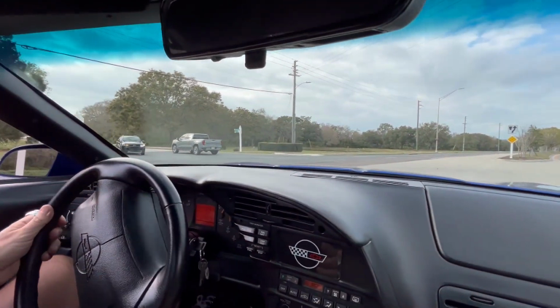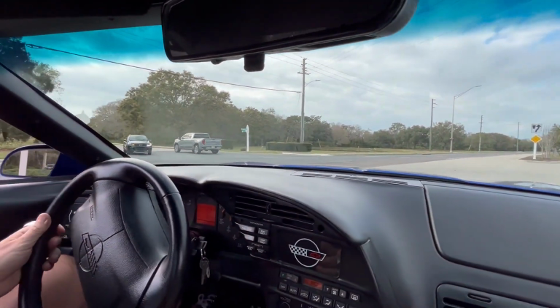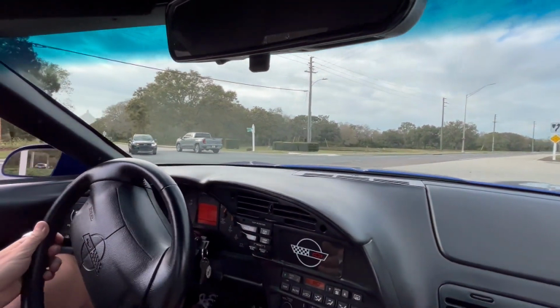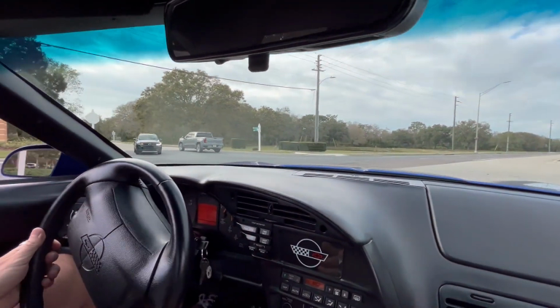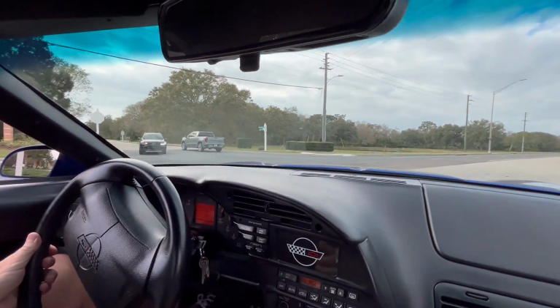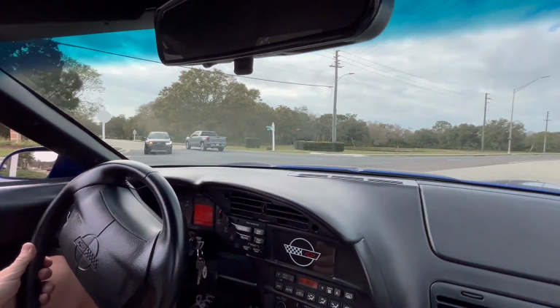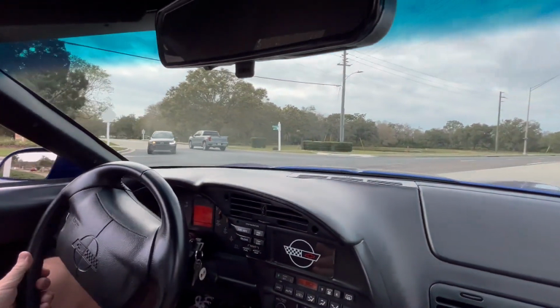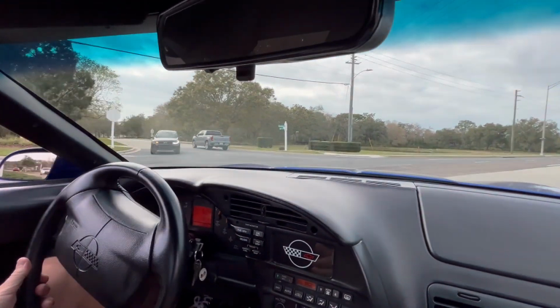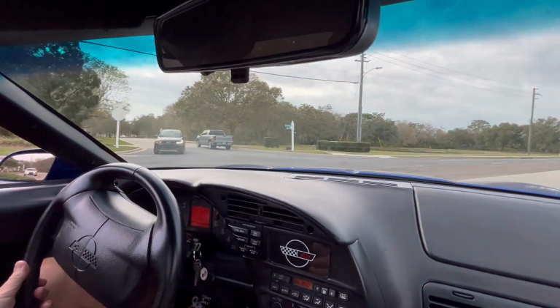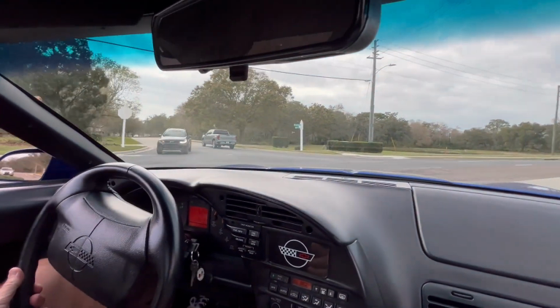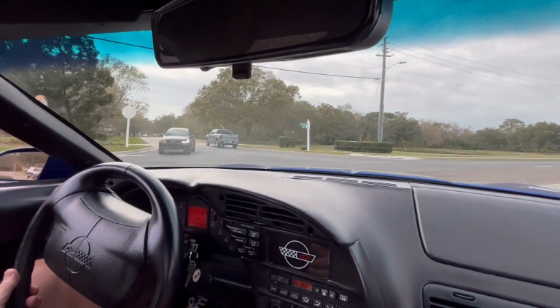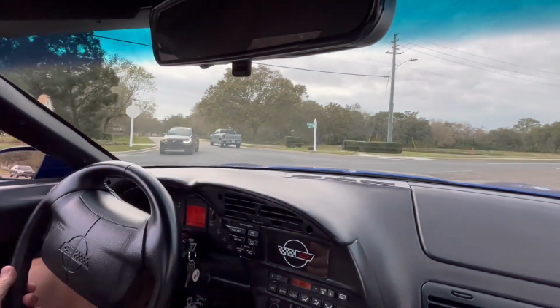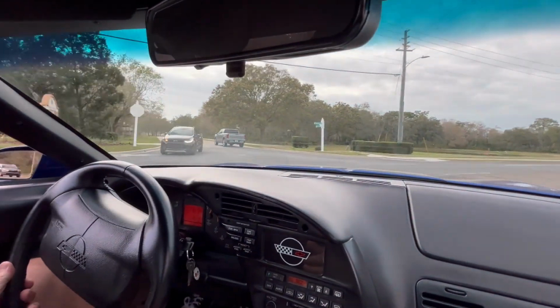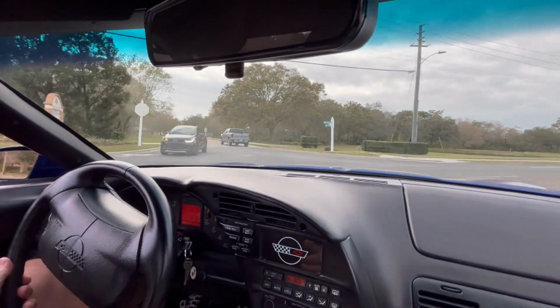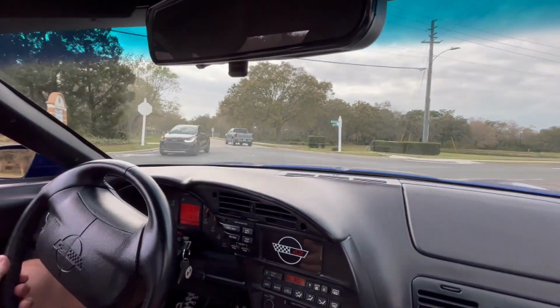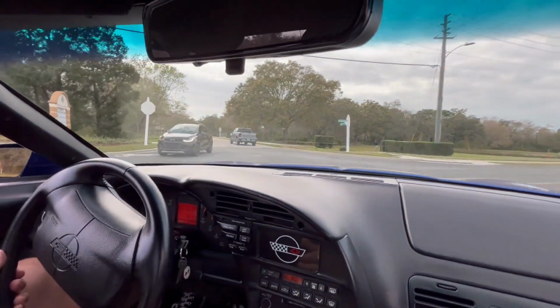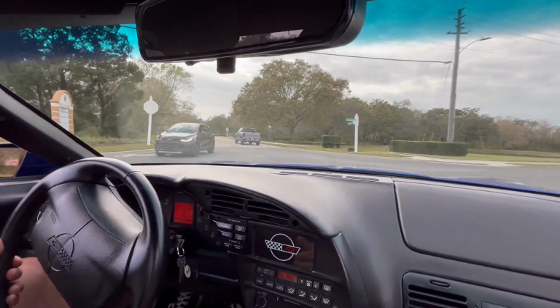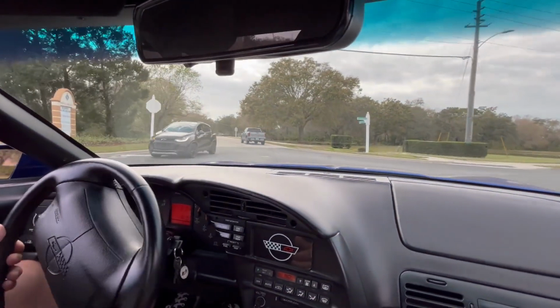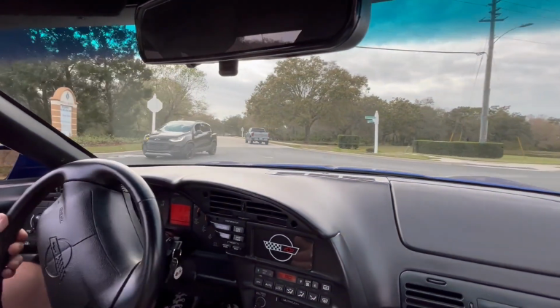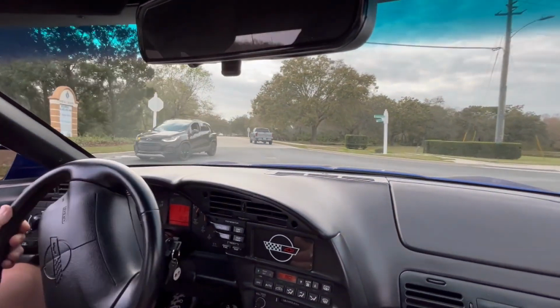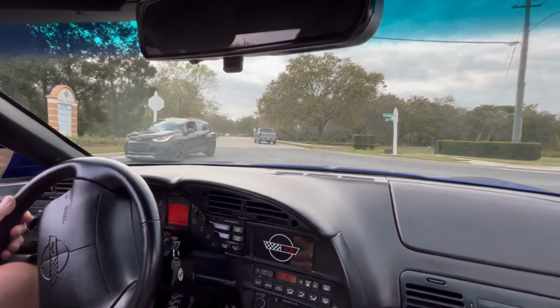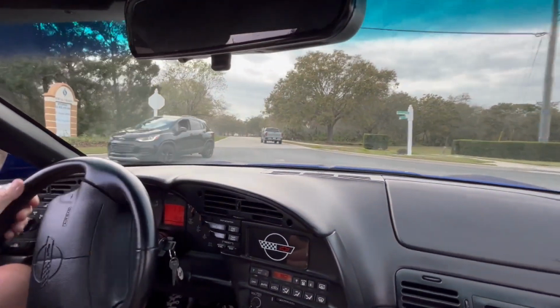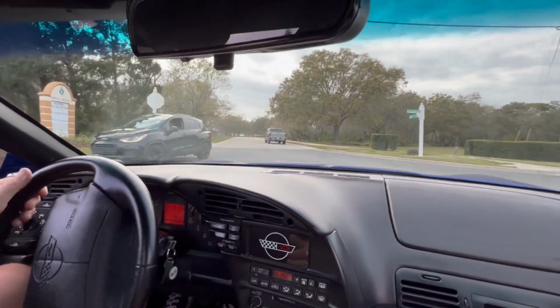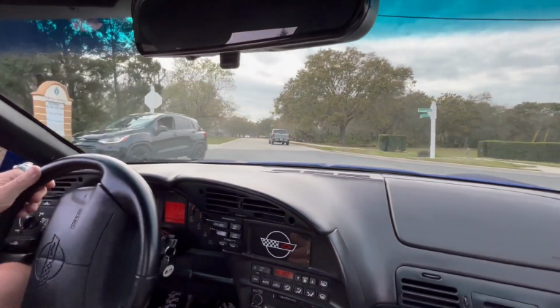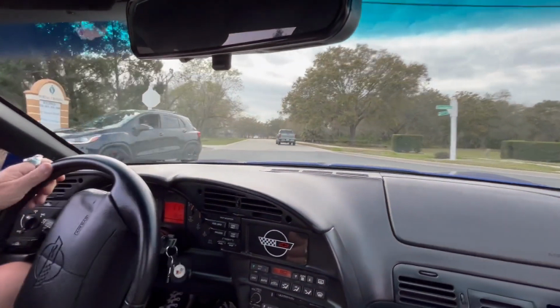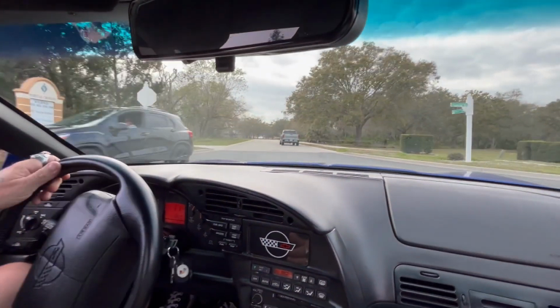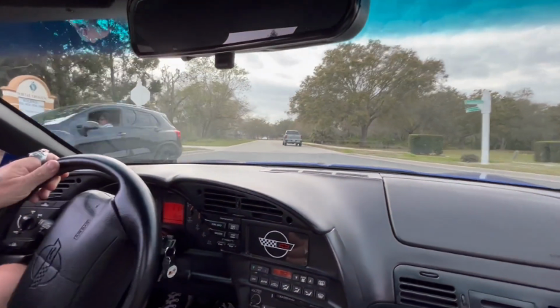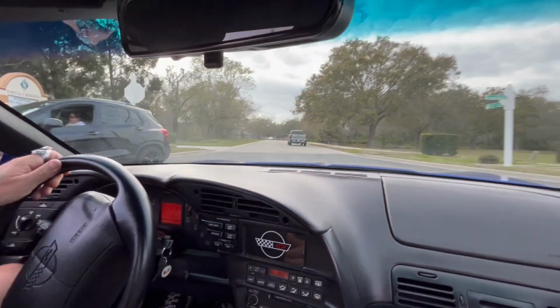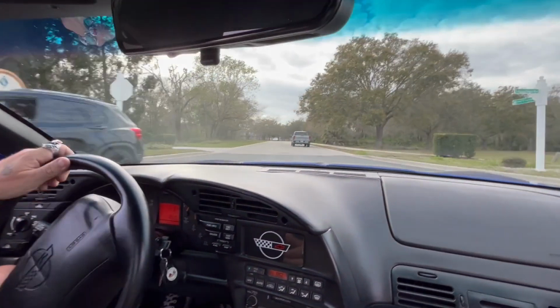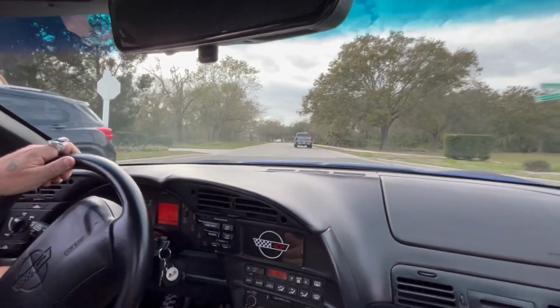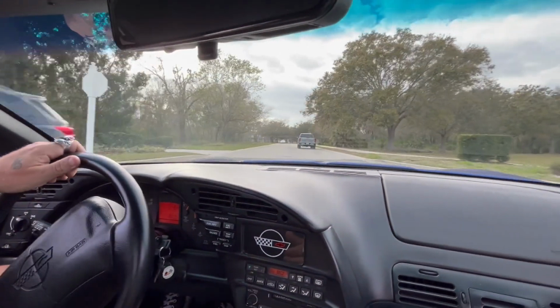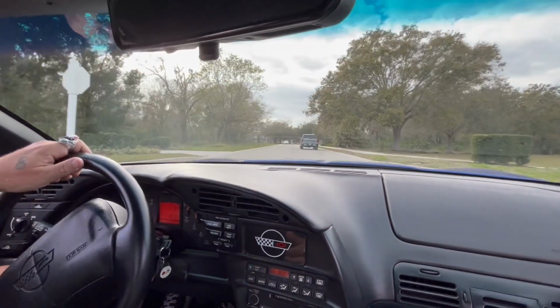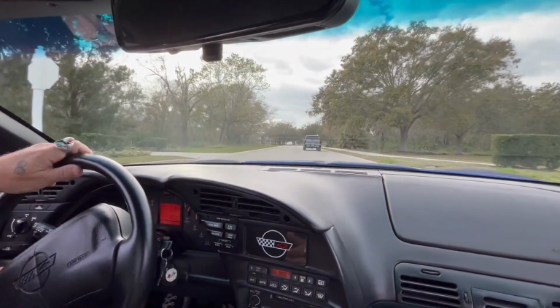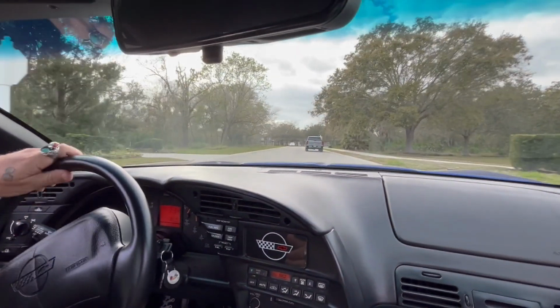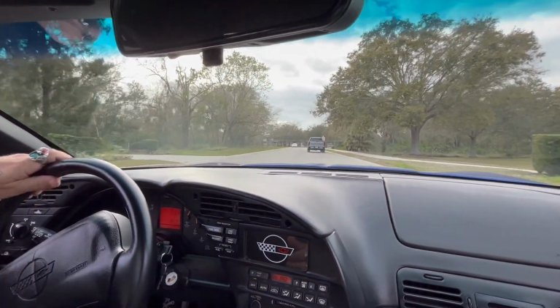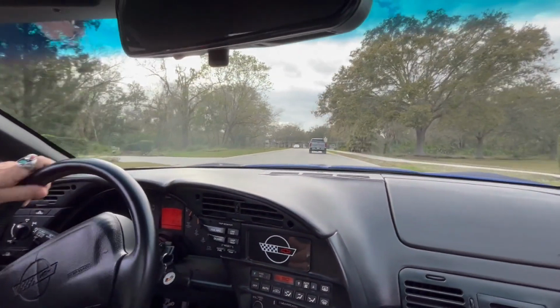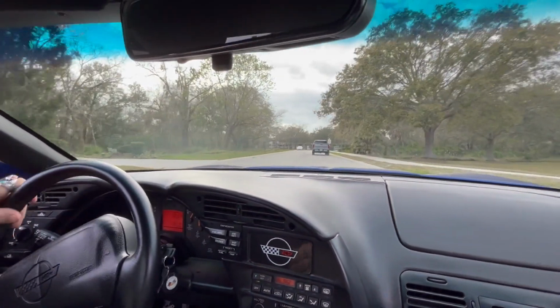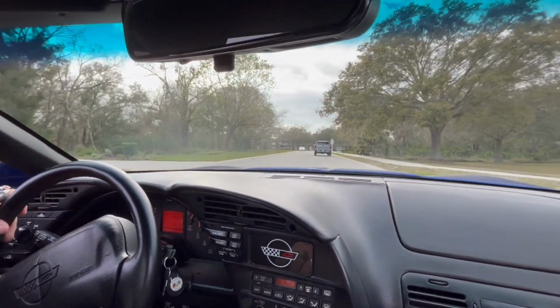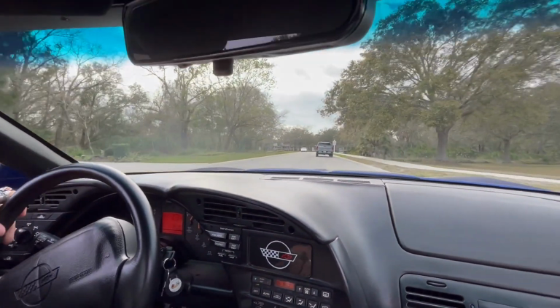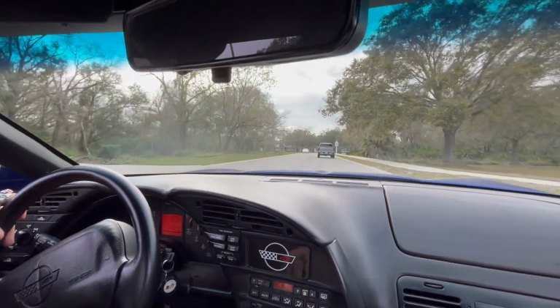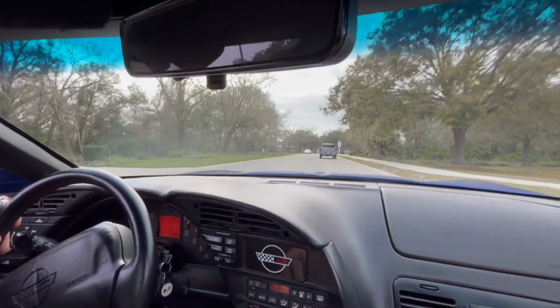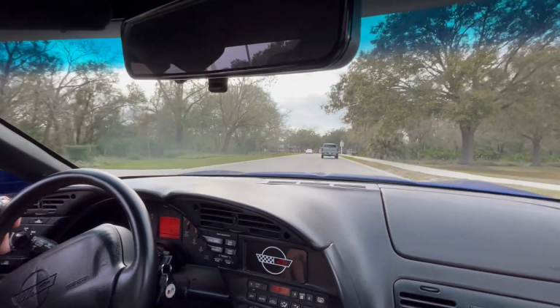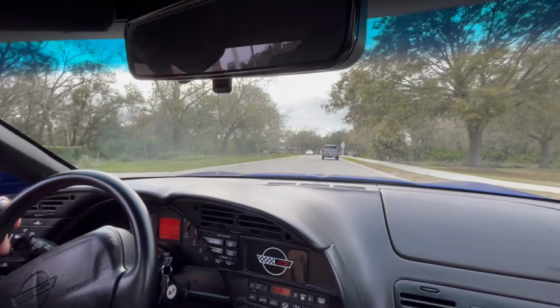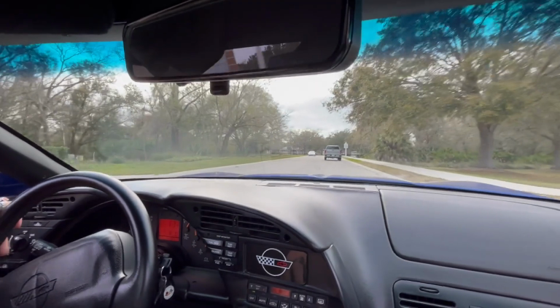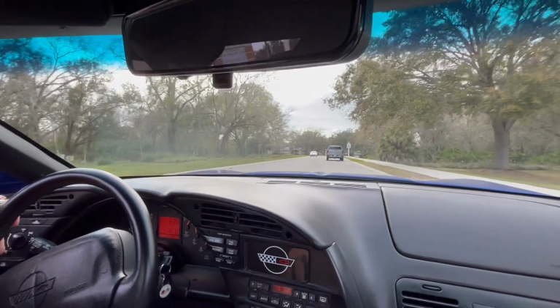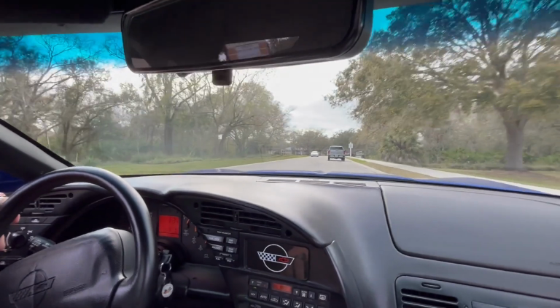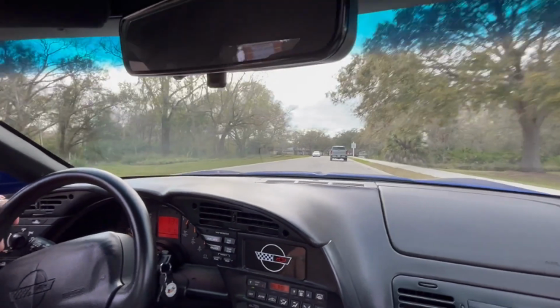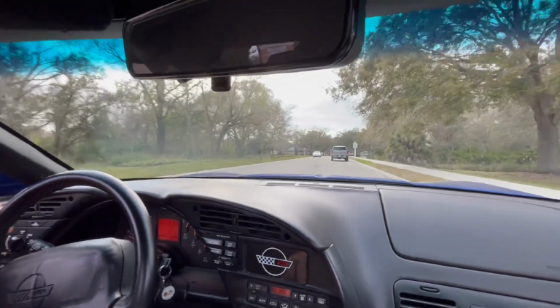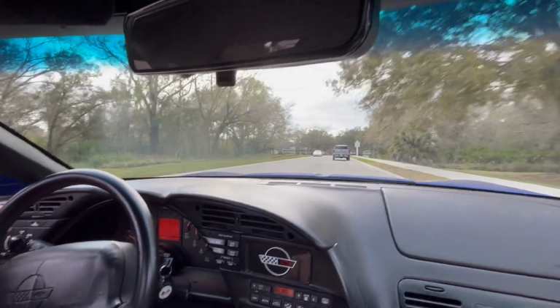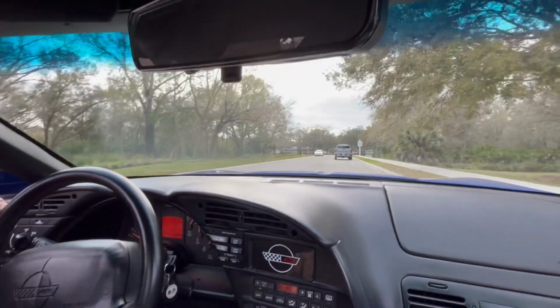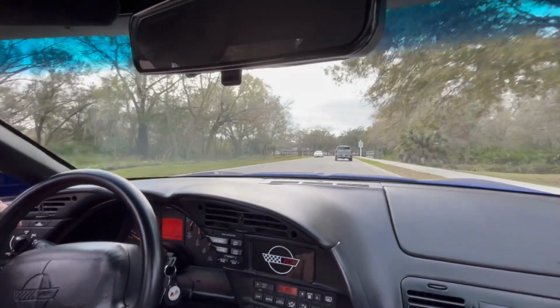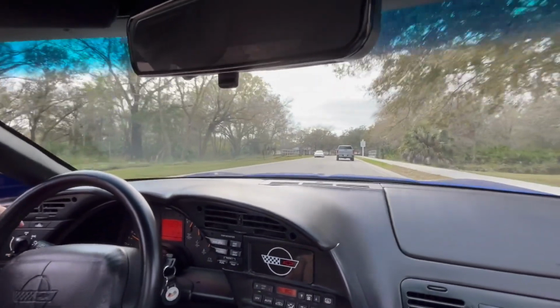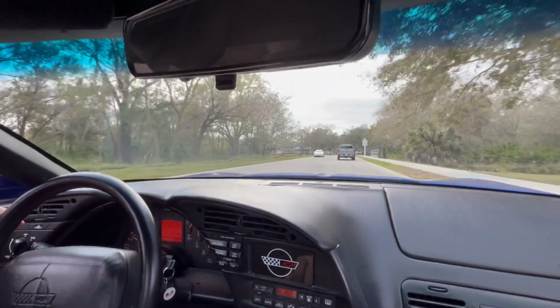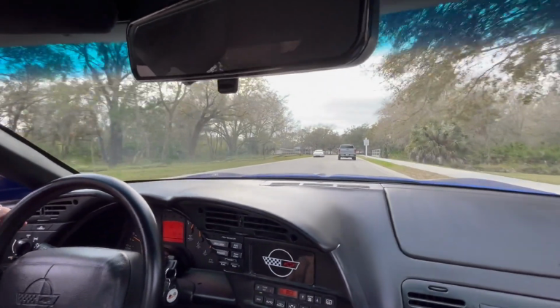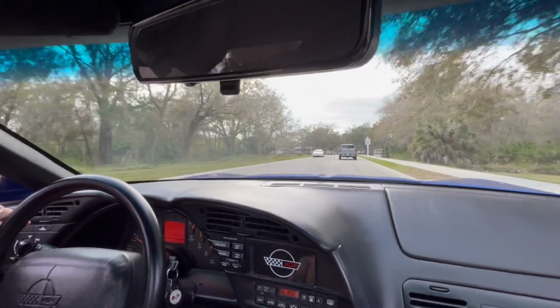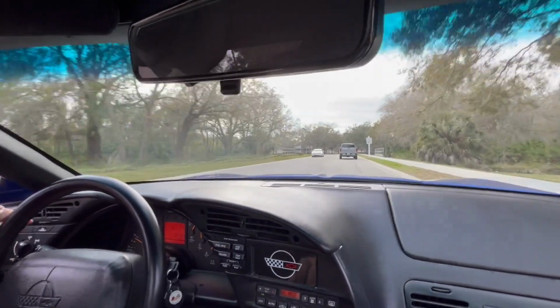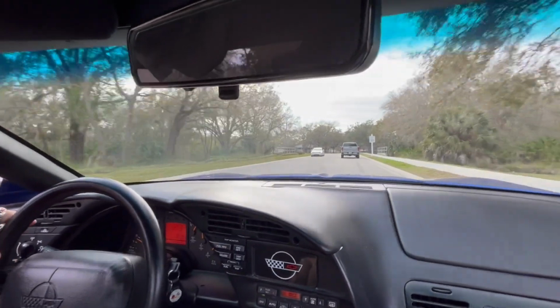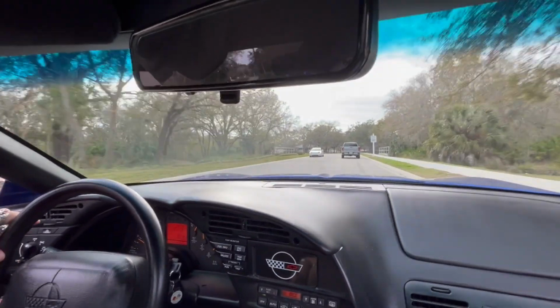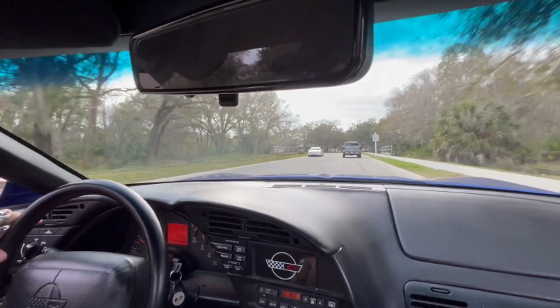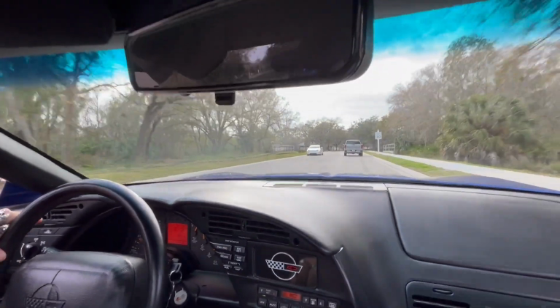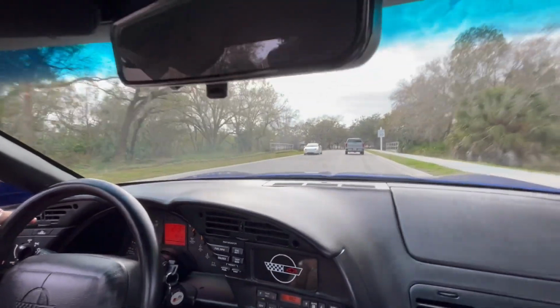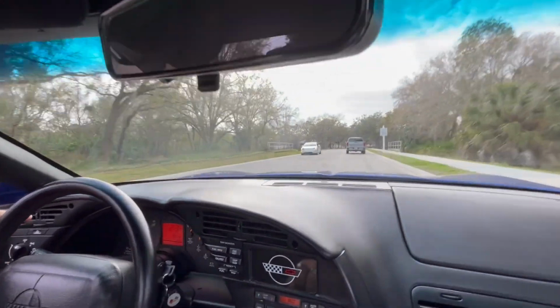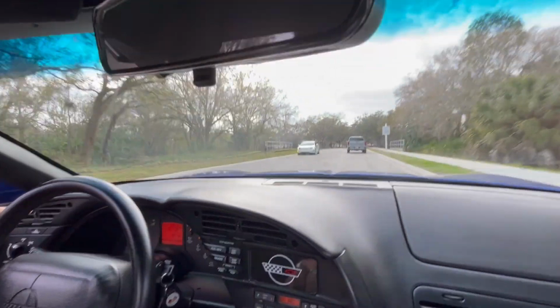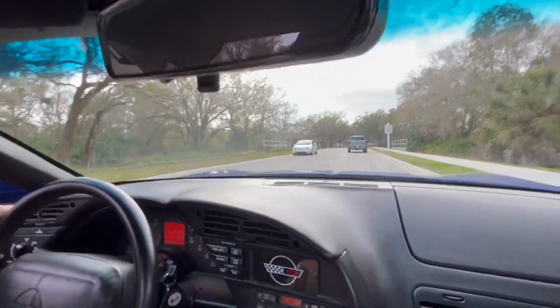All right, everybody. Welcome back to Skyway Classics. We're now going for a ride on our 1994 Admiral Blue Chevy Corvette.